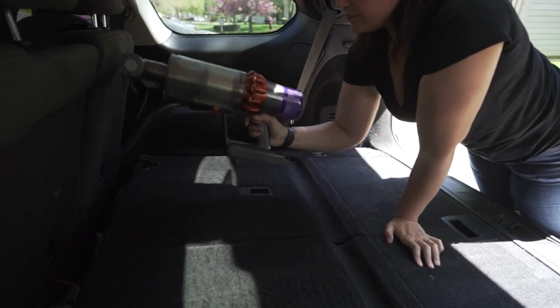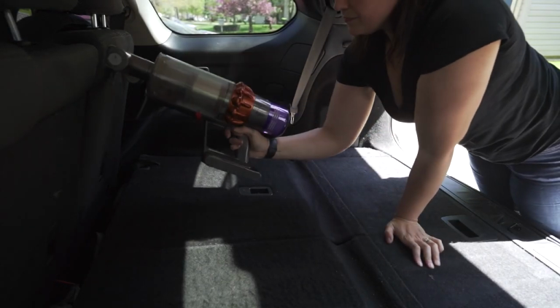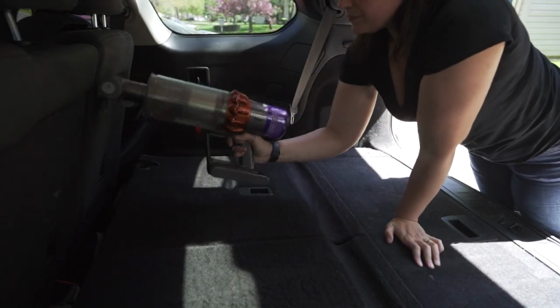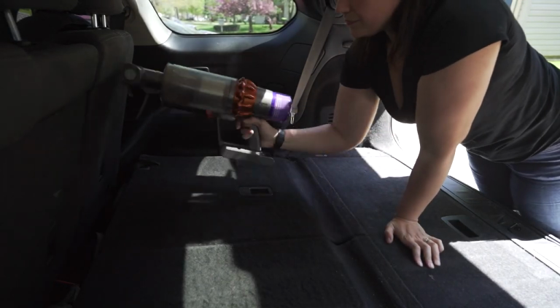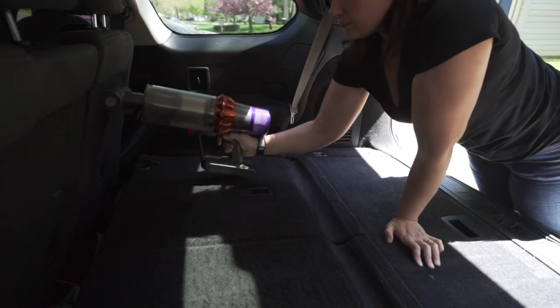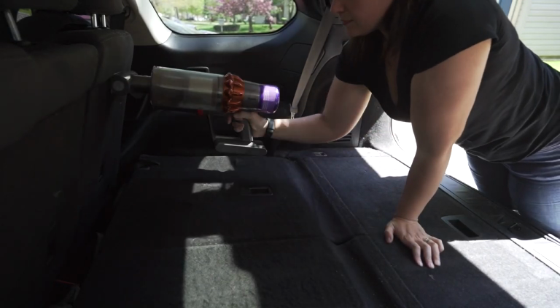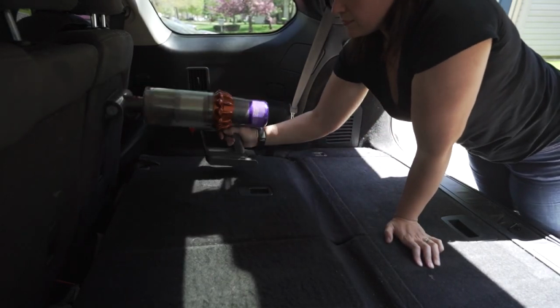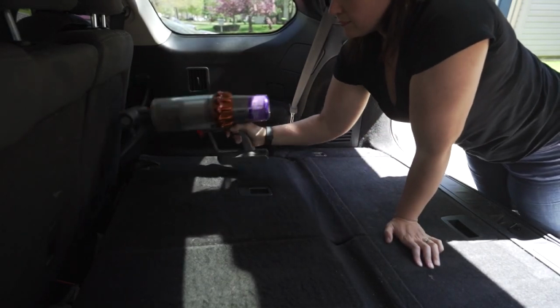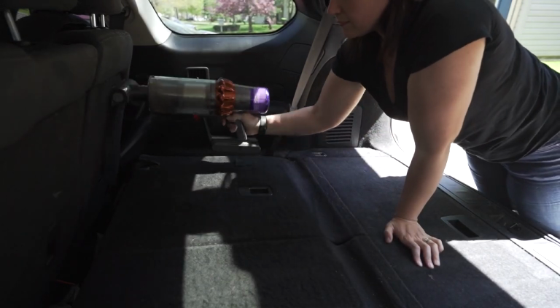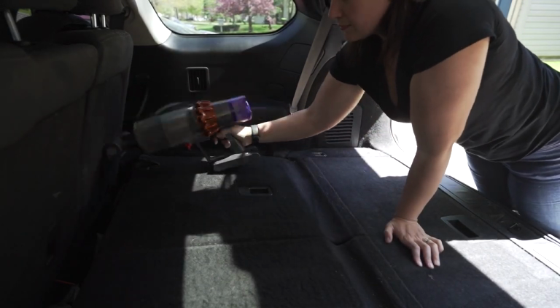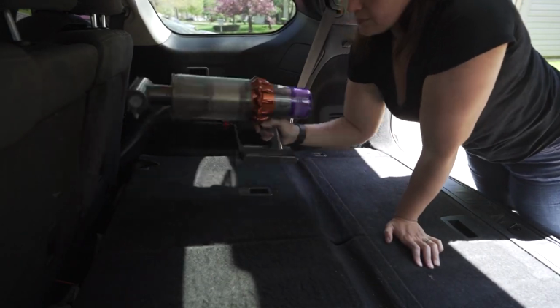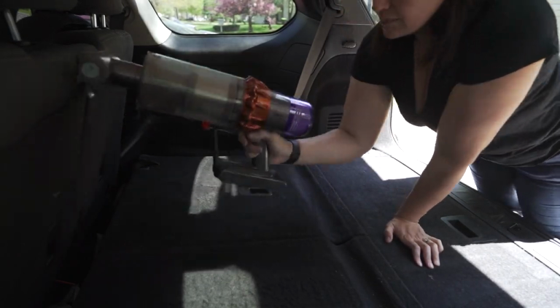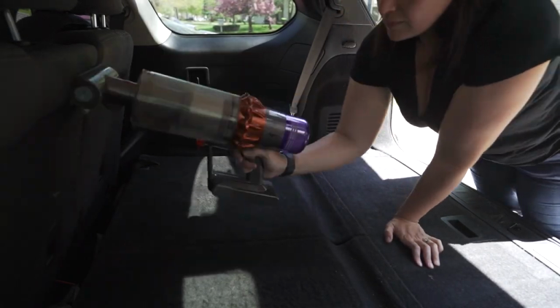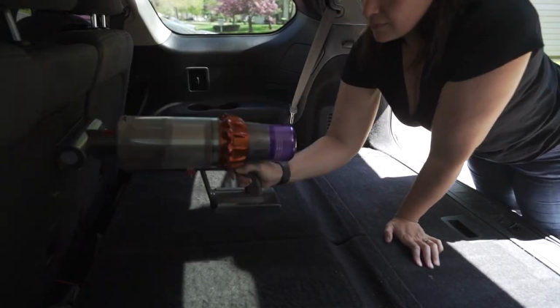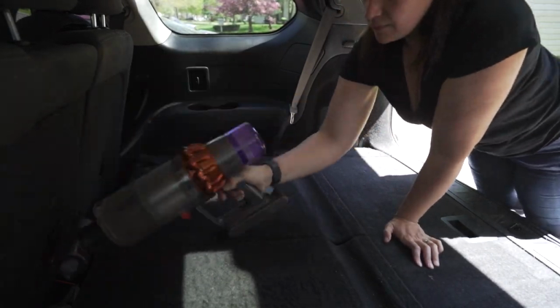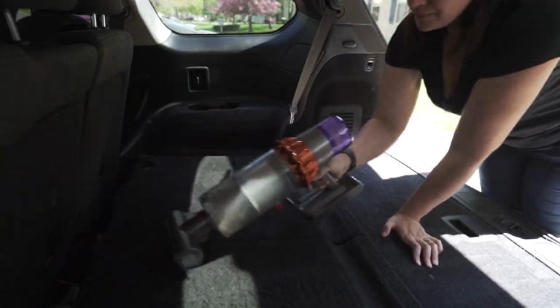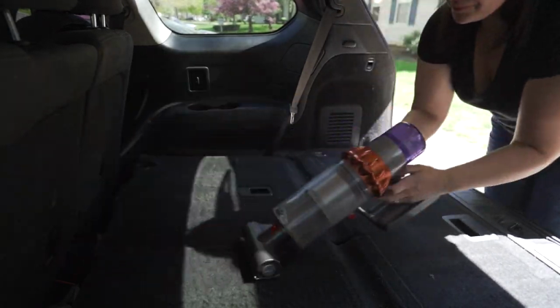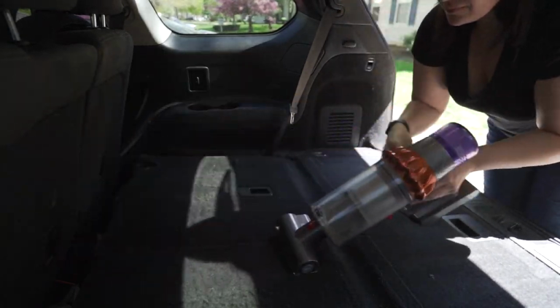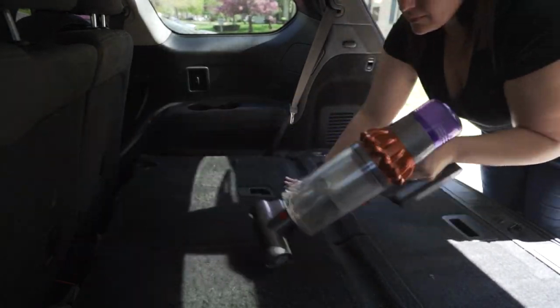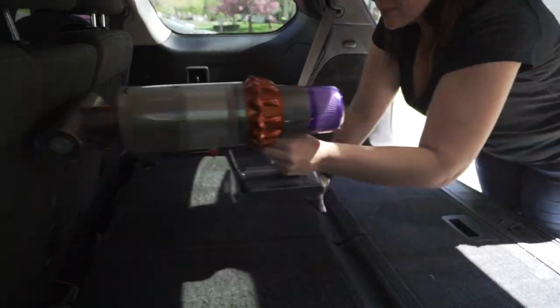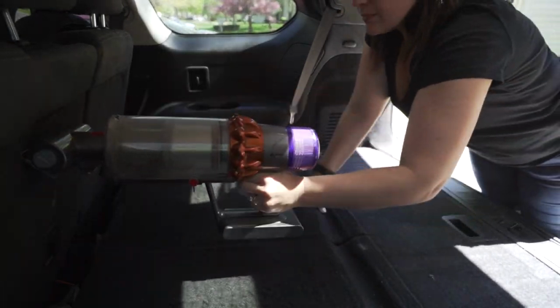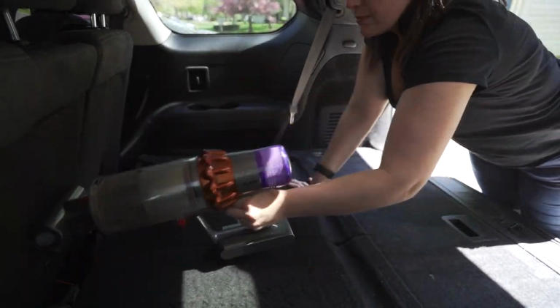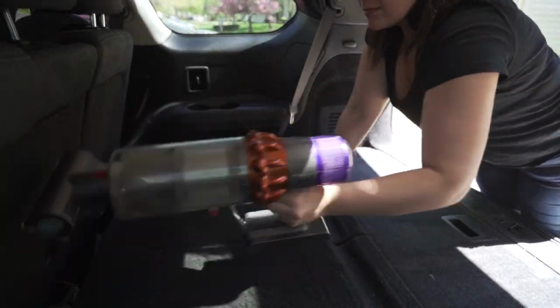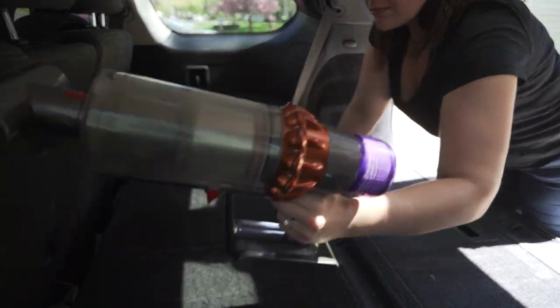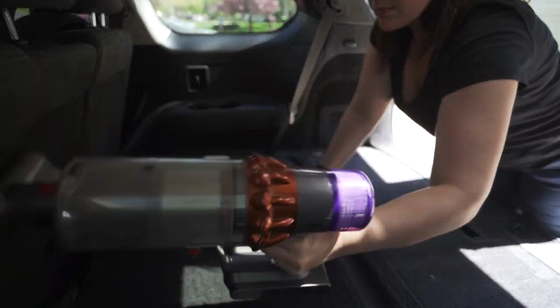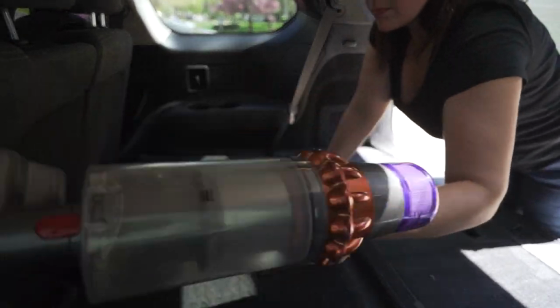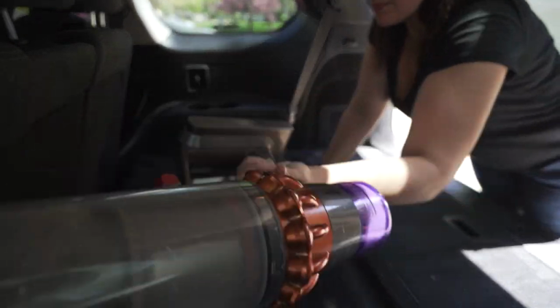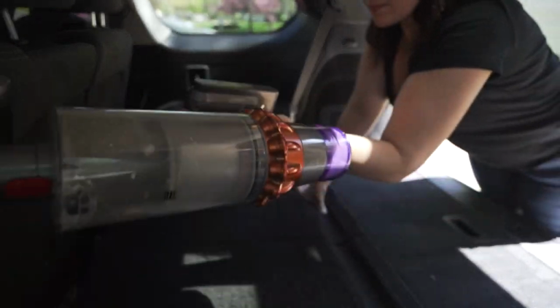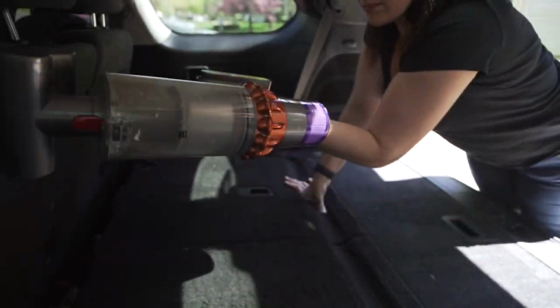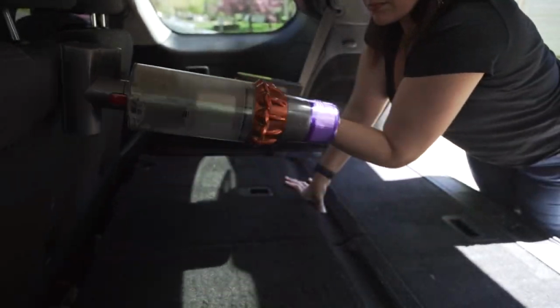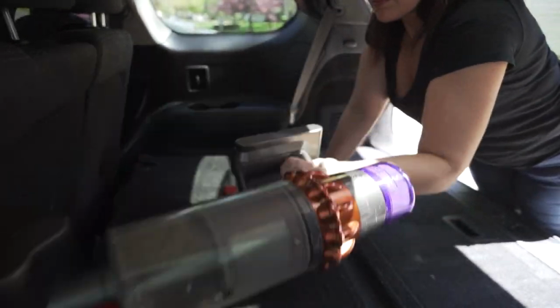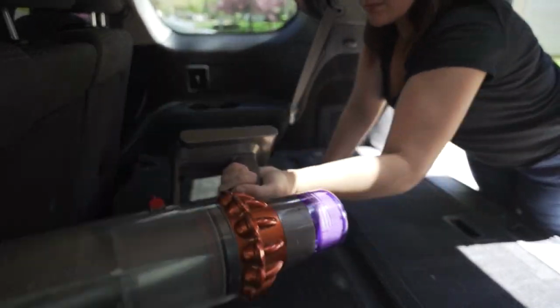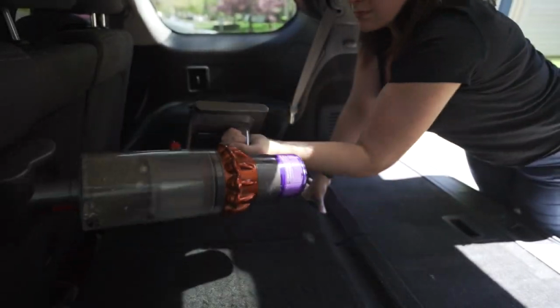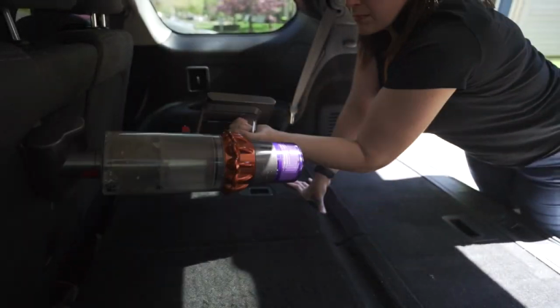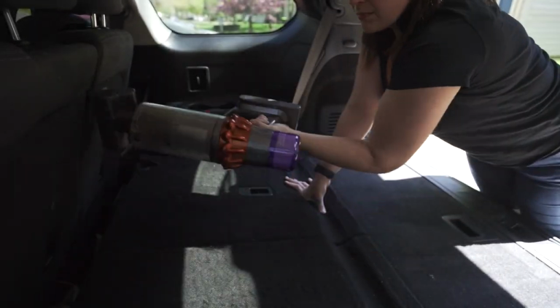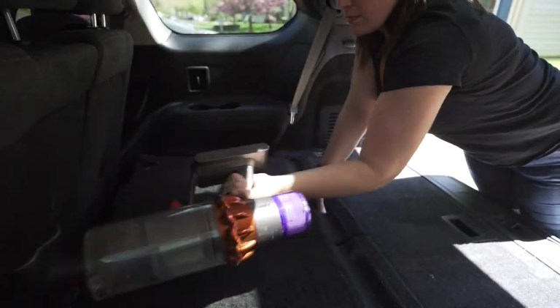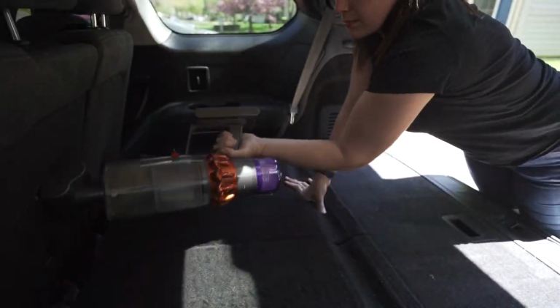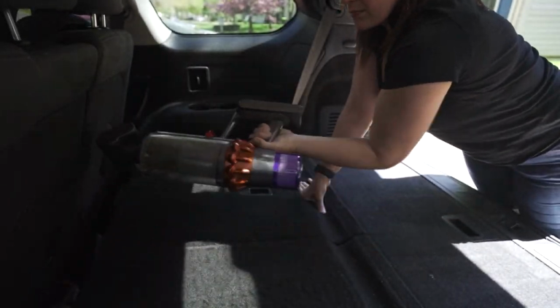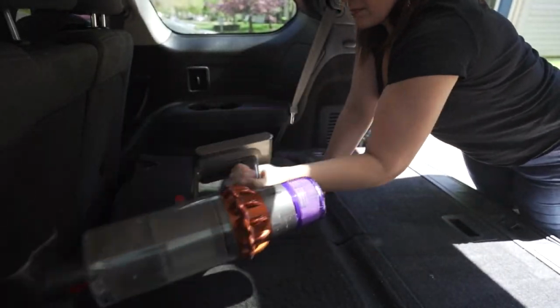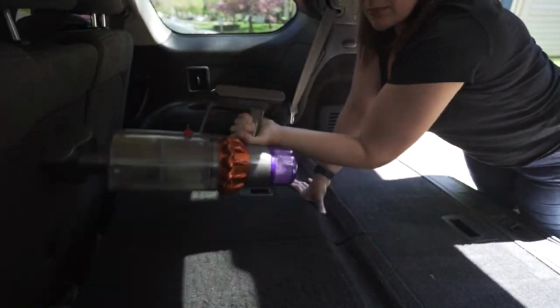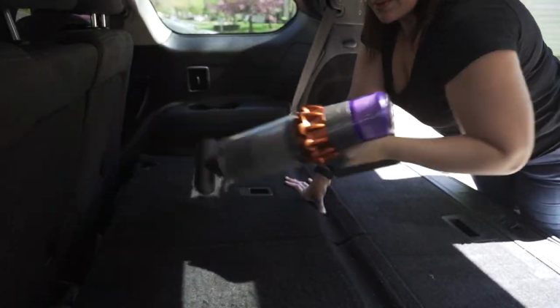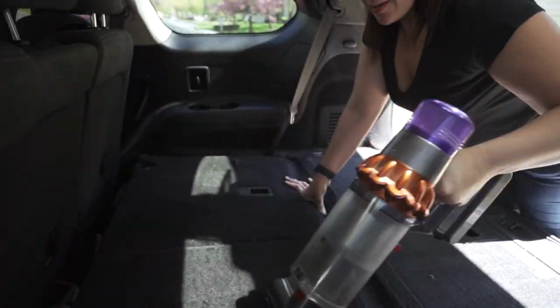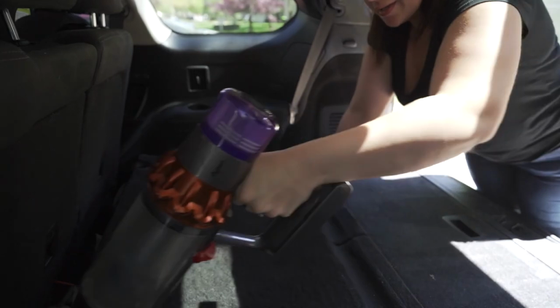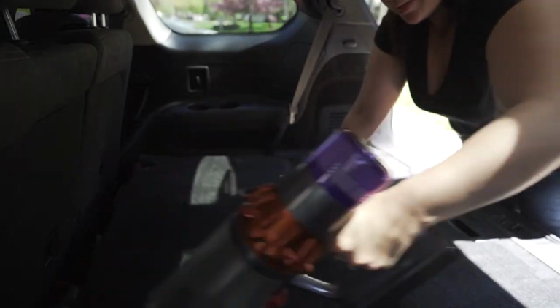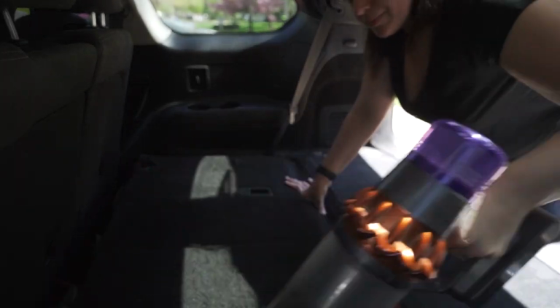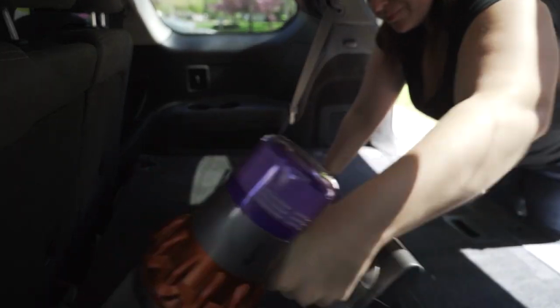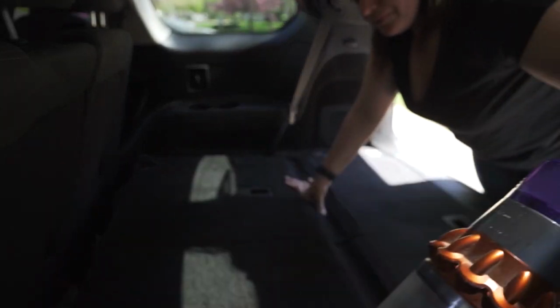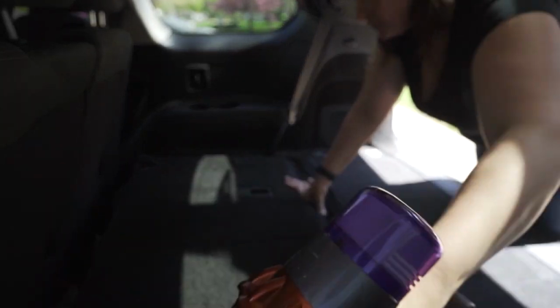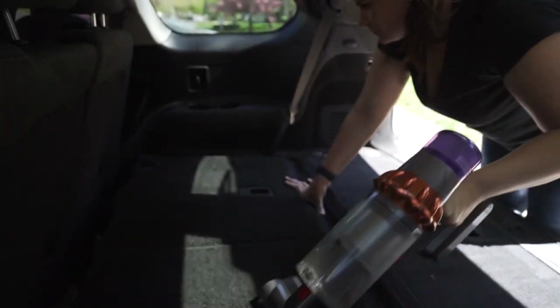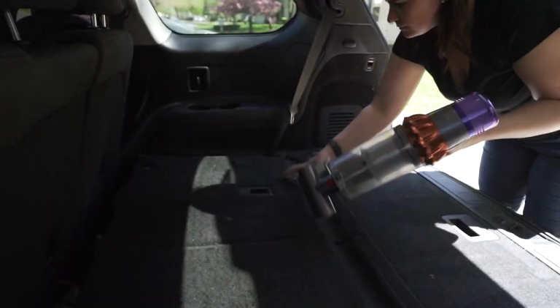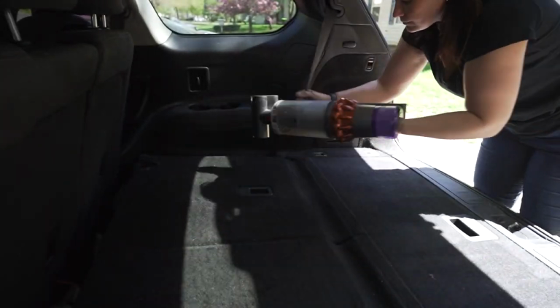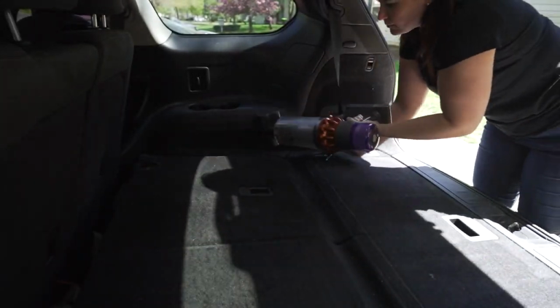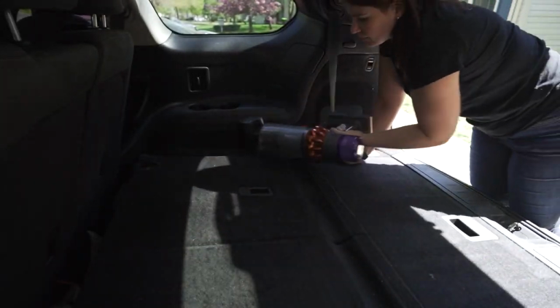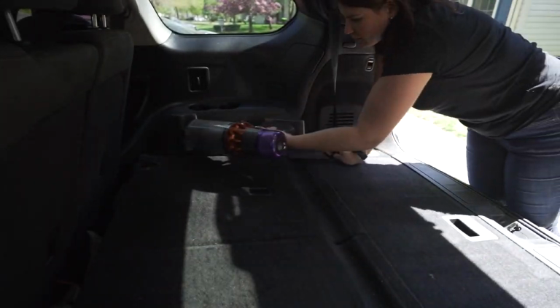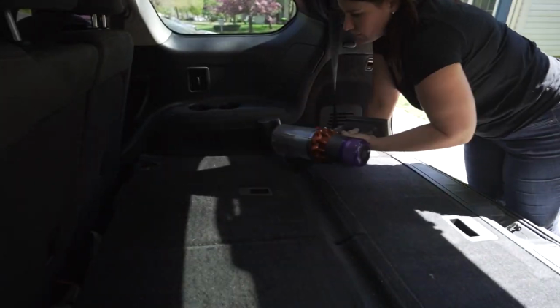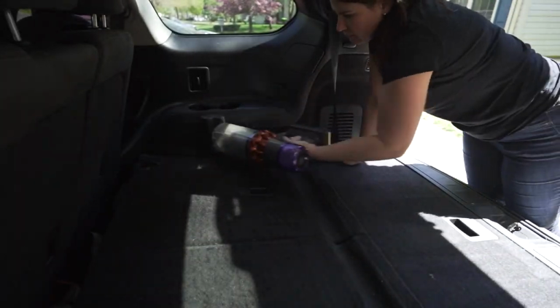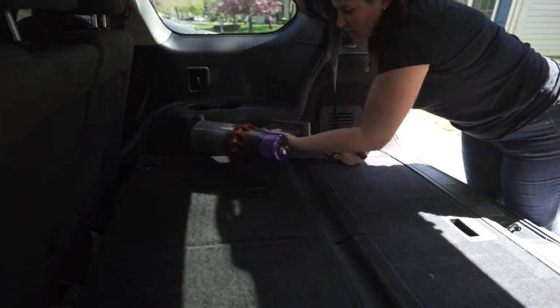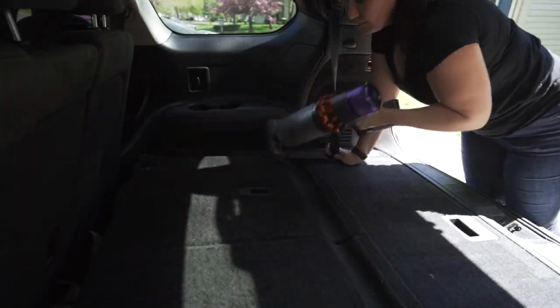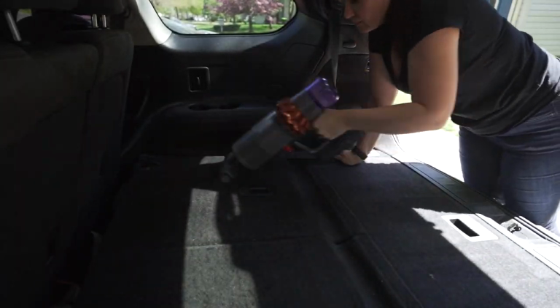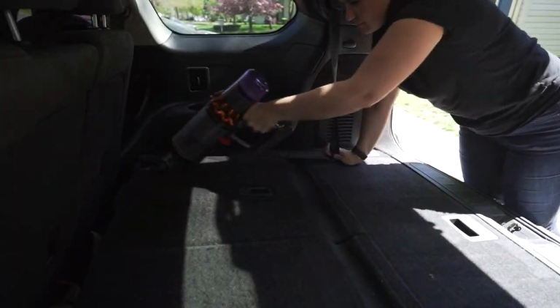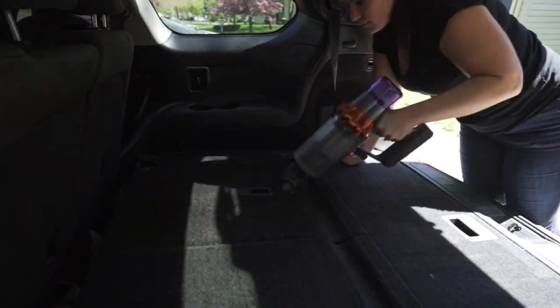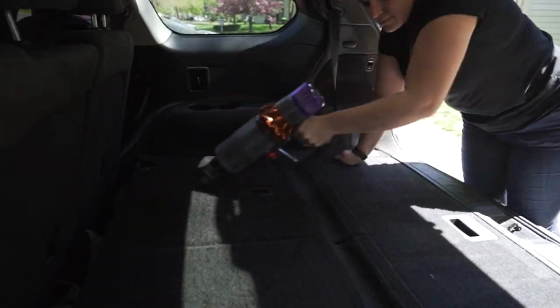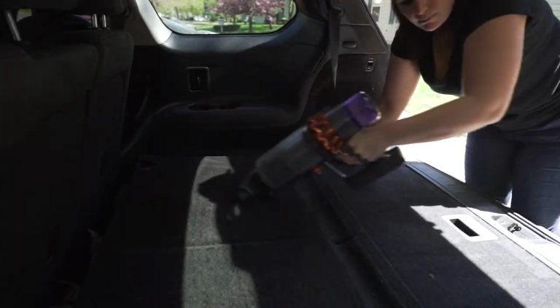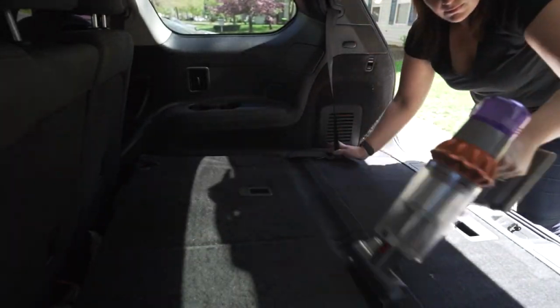This is a Nissan Pathfinder and I always leave the third row down for Moon so that he can have ample space in the trunk.